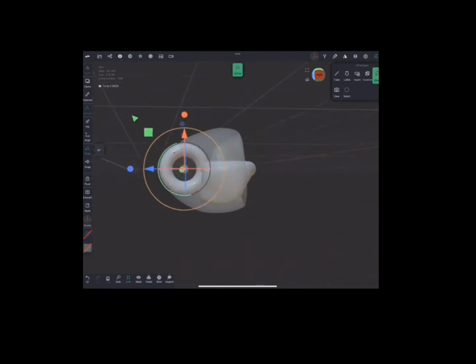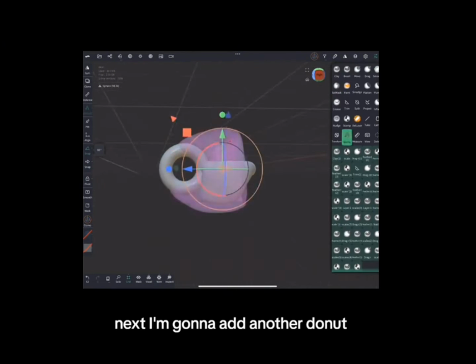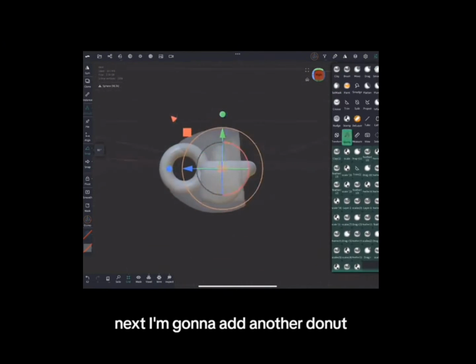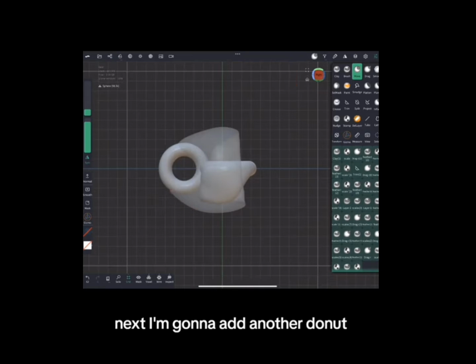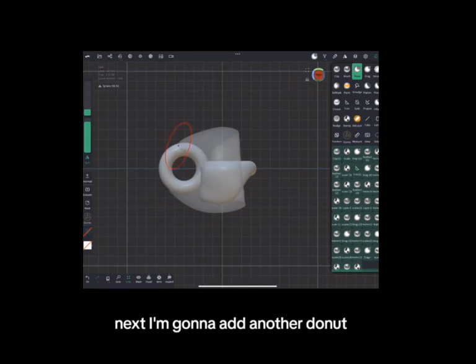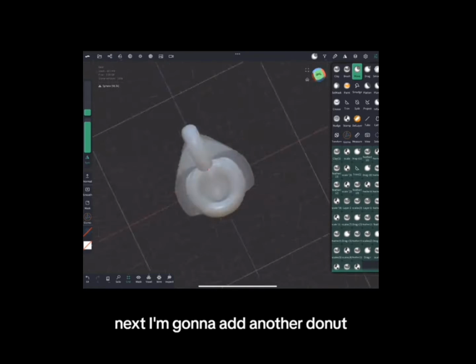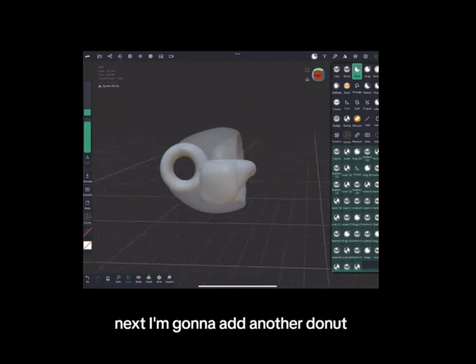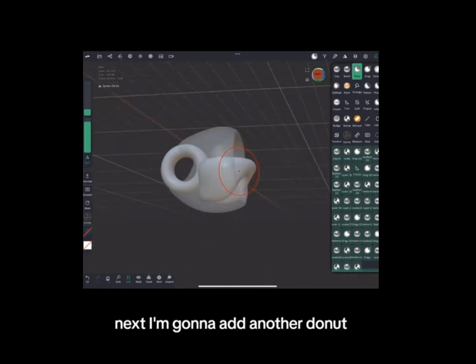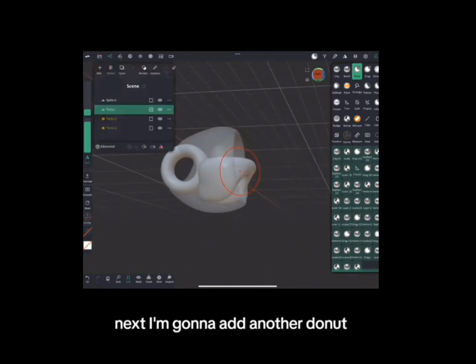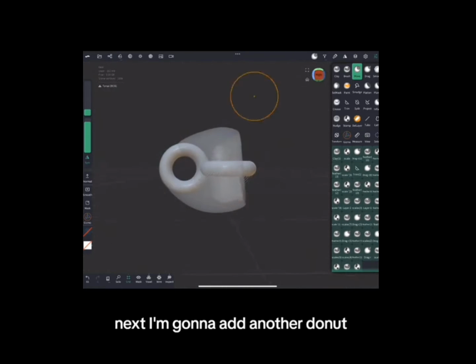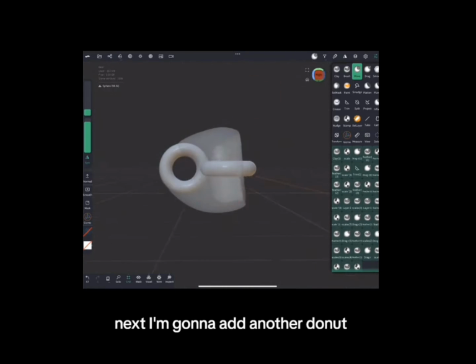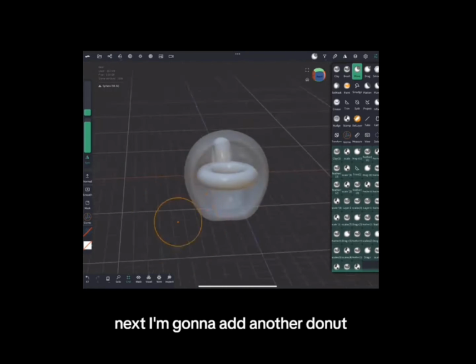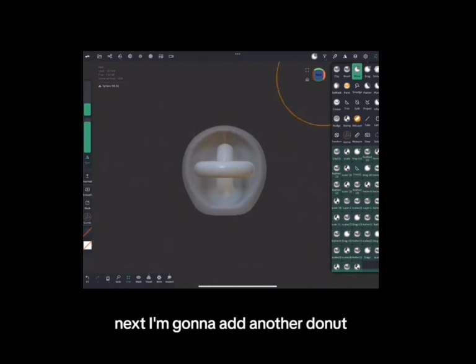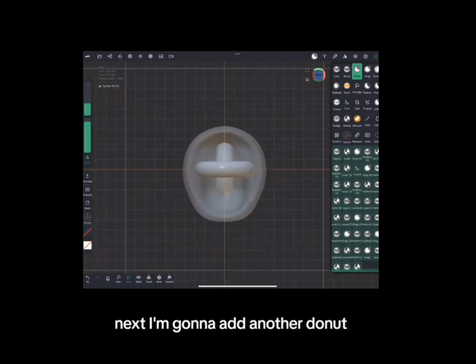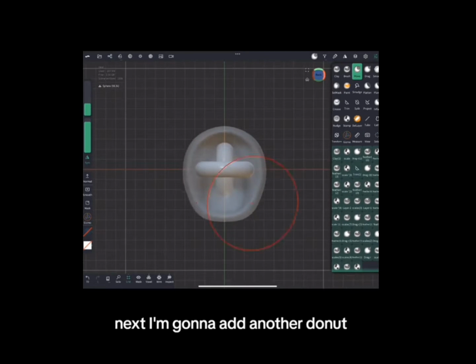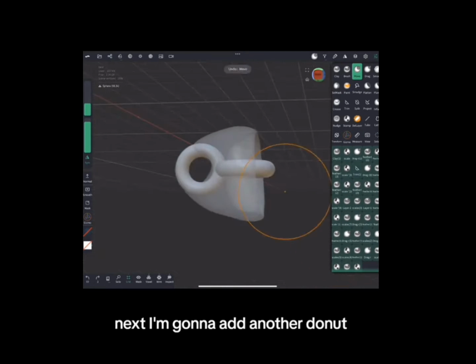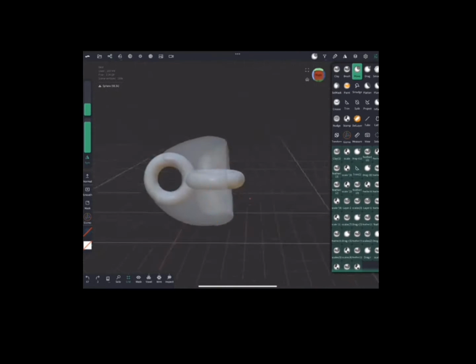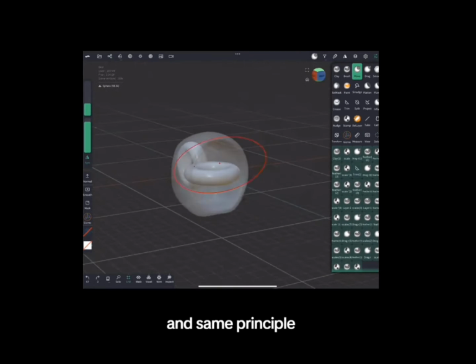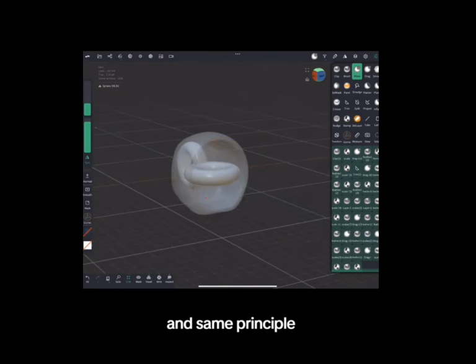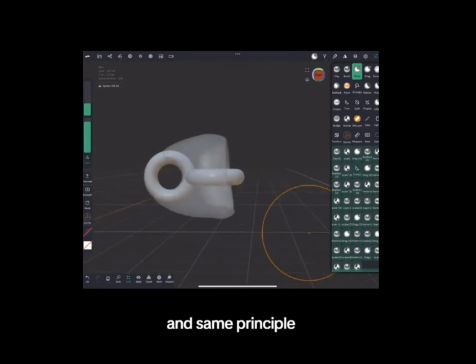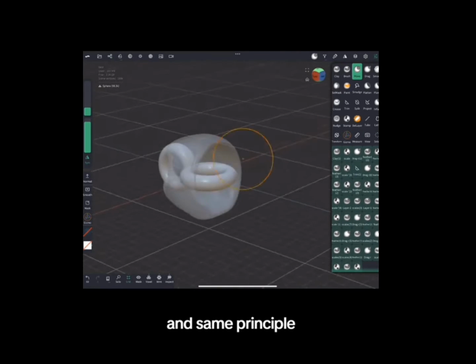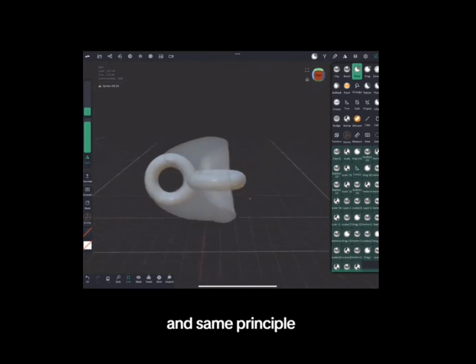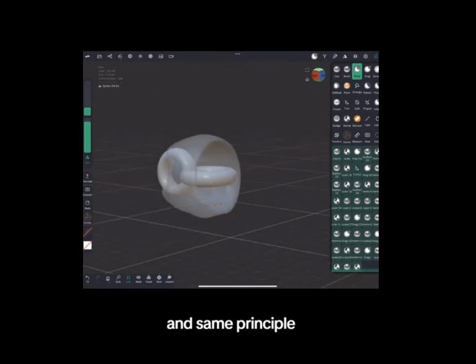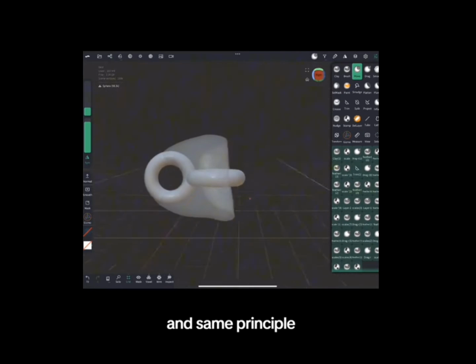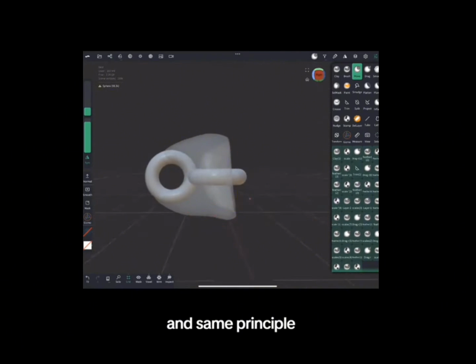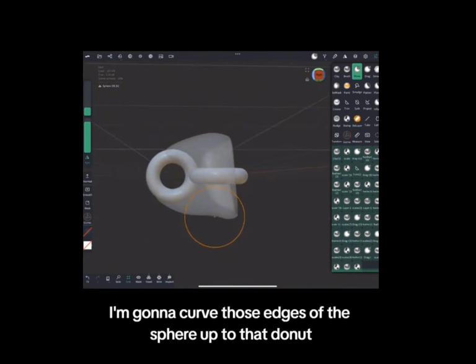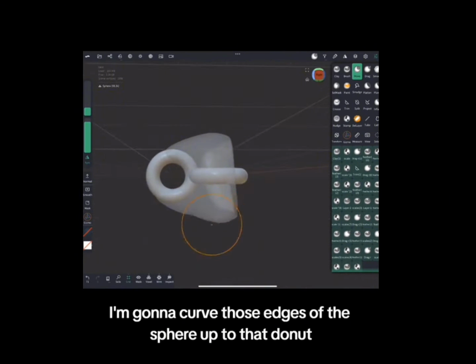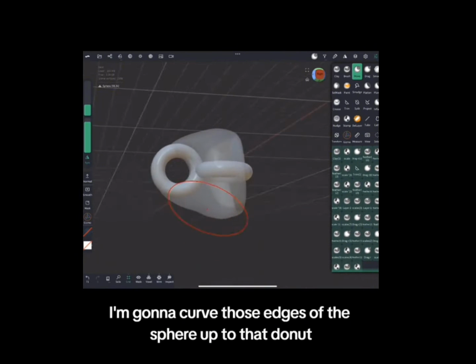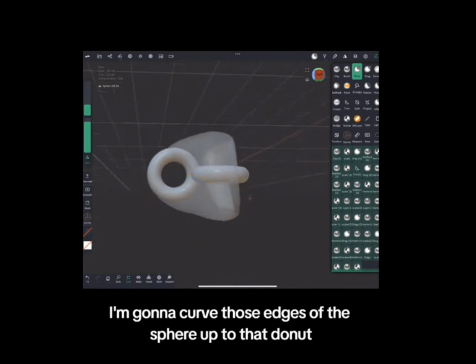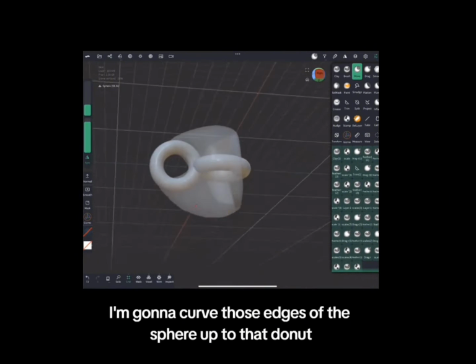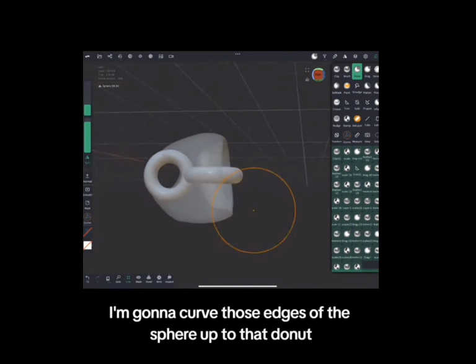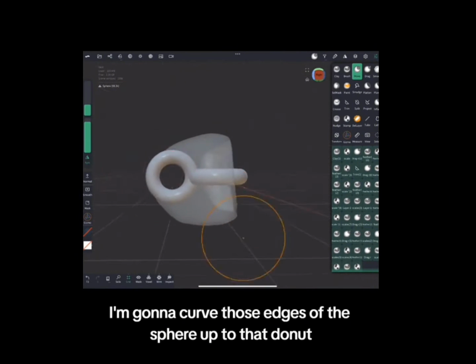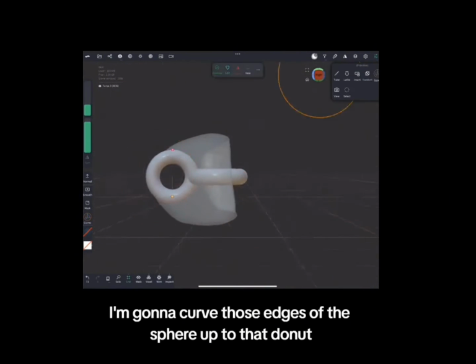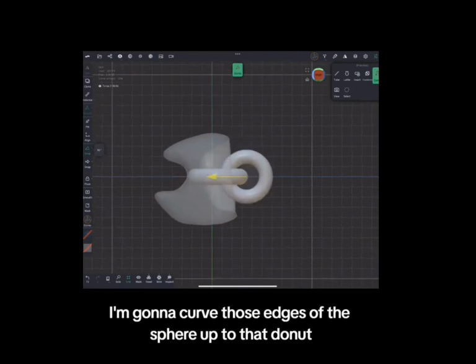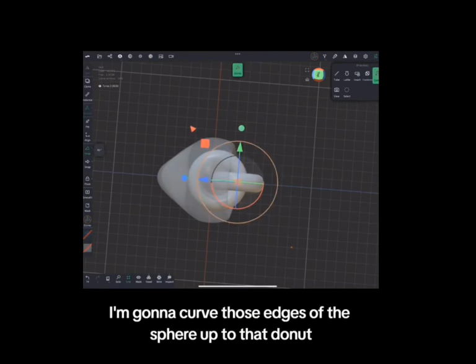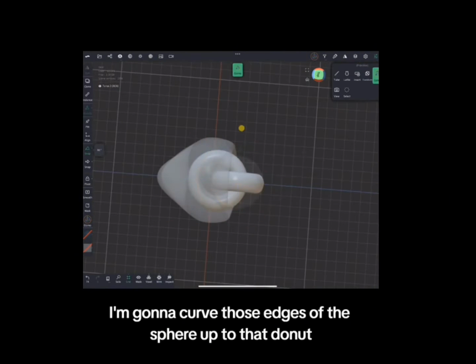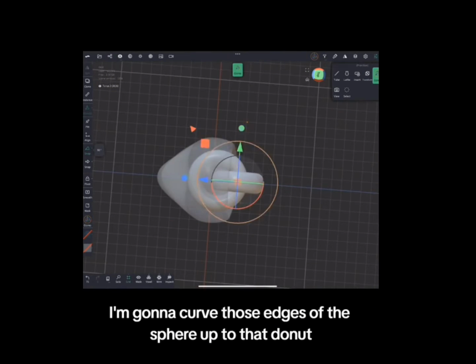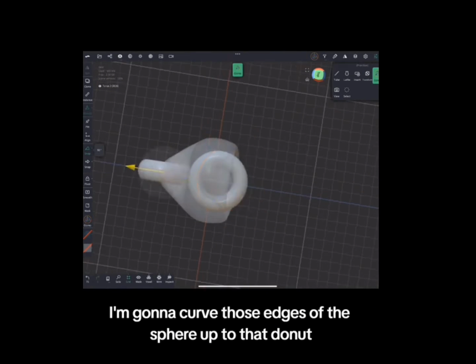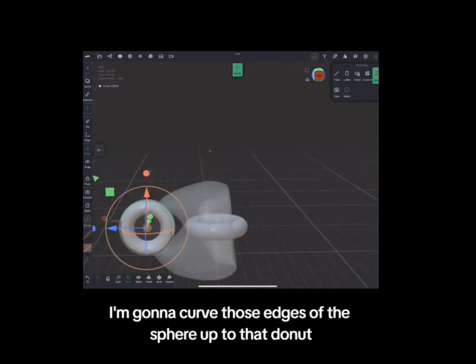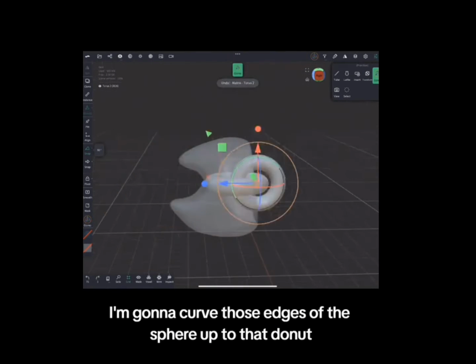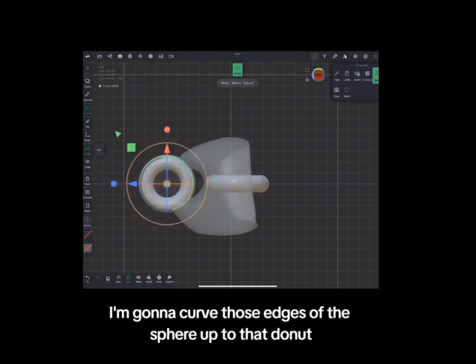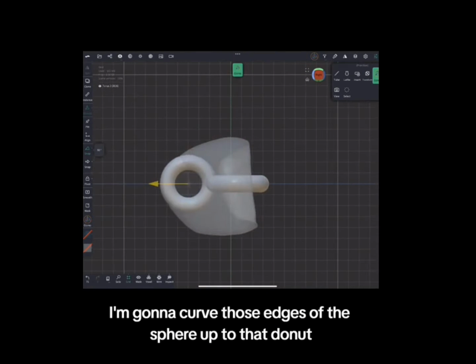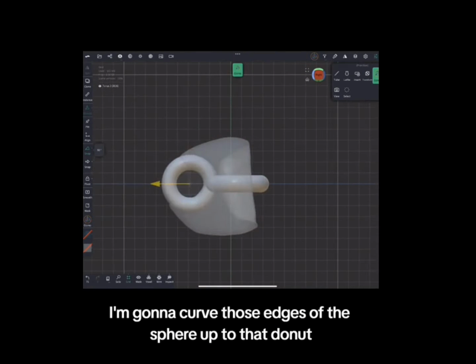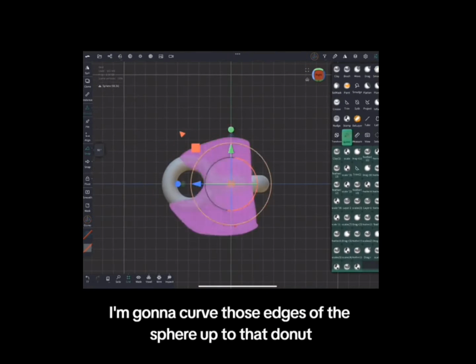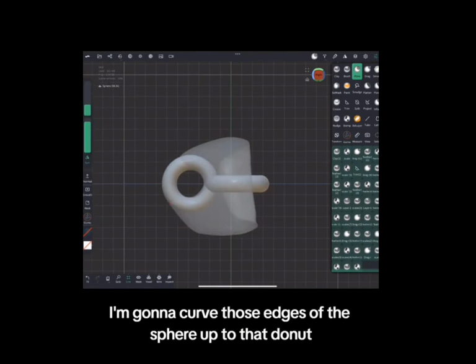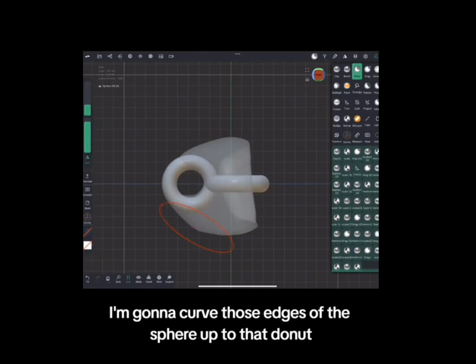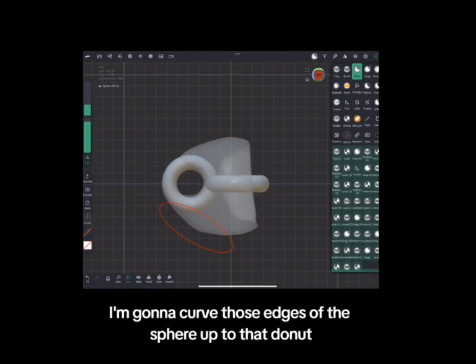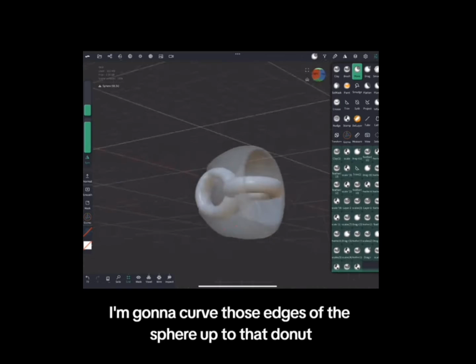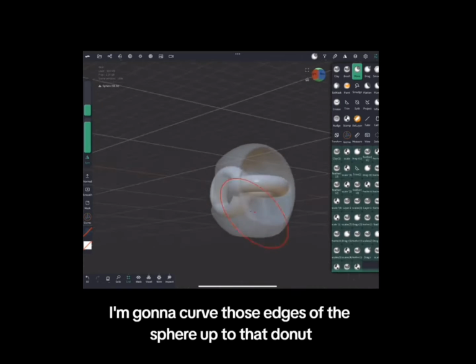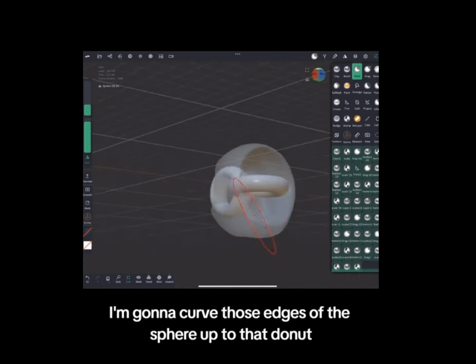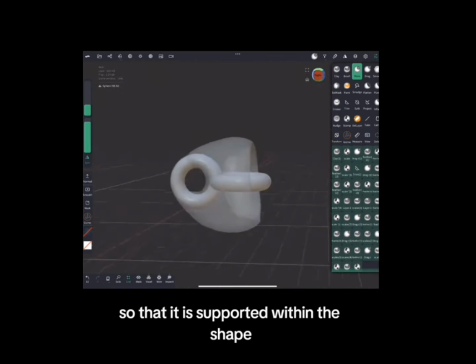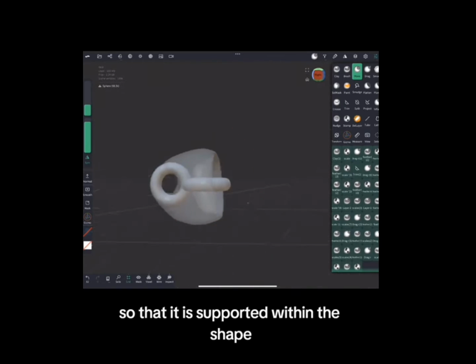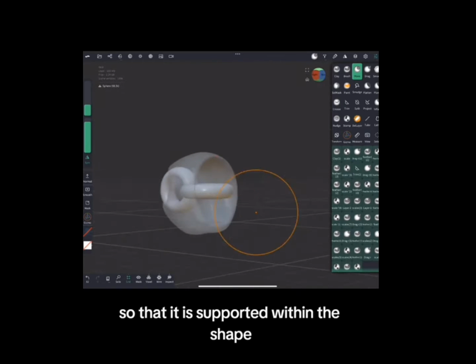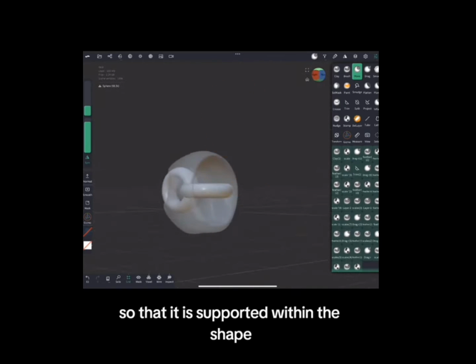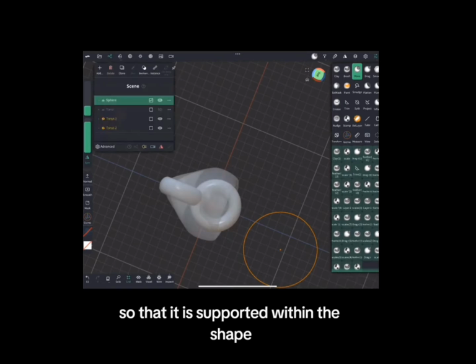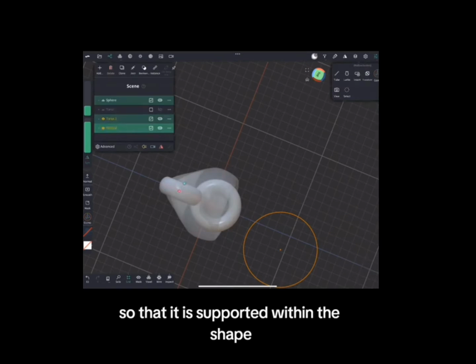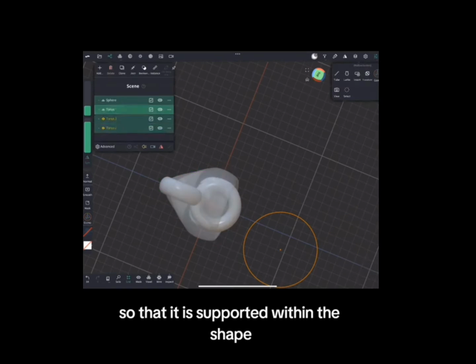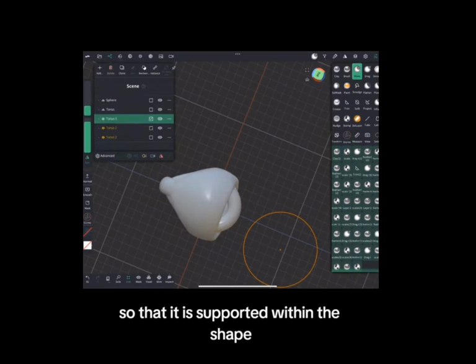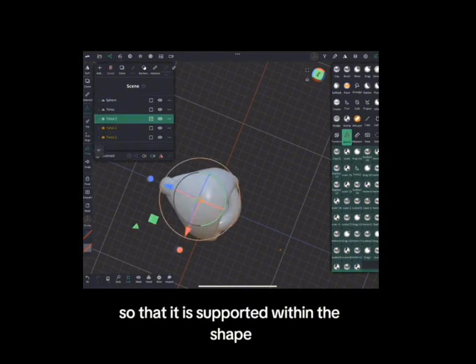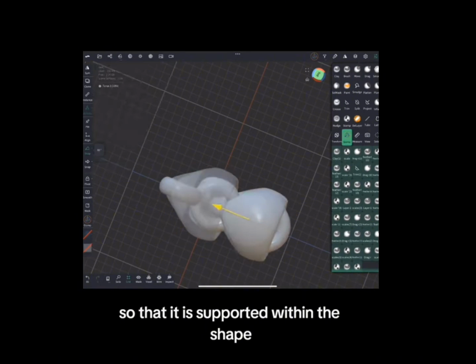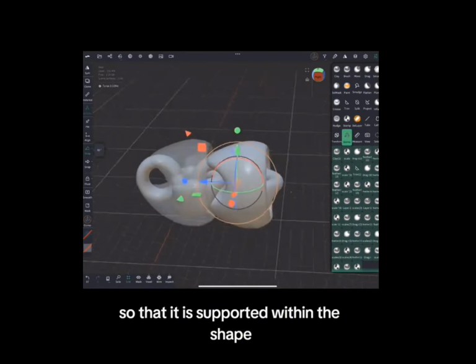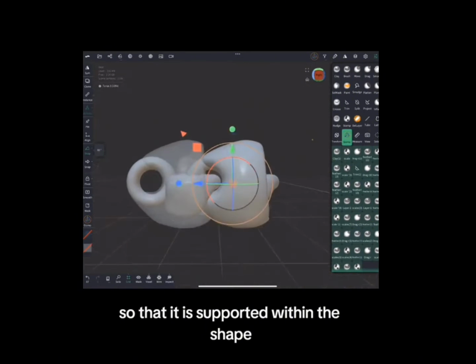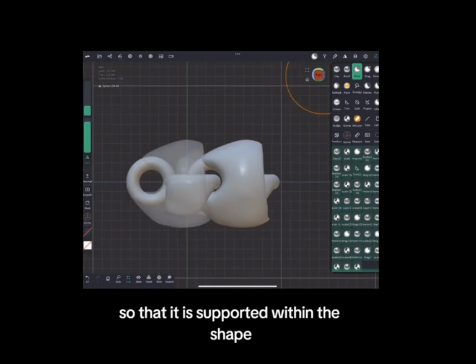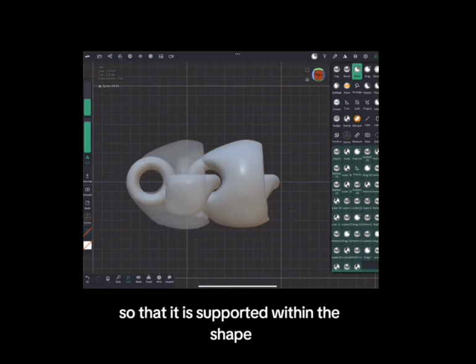Next, I'm going to add another donut, and same principle — I'm going to curve those edges of the sphere up to that donut so that it is supported within the shape.